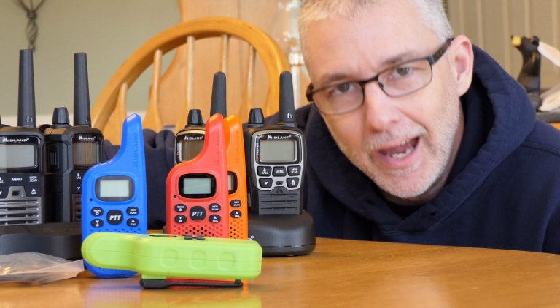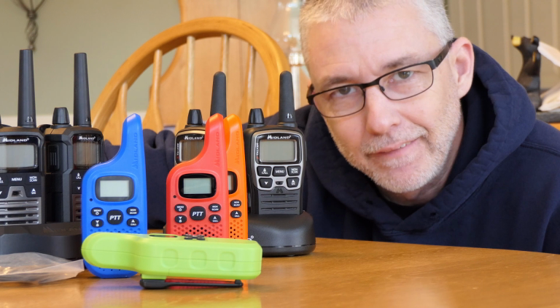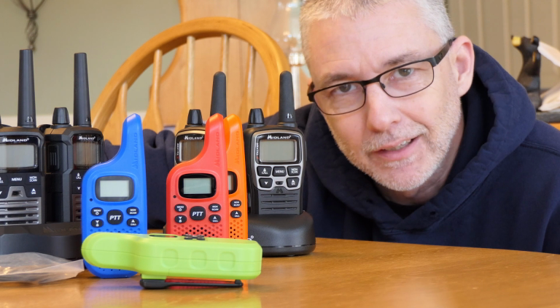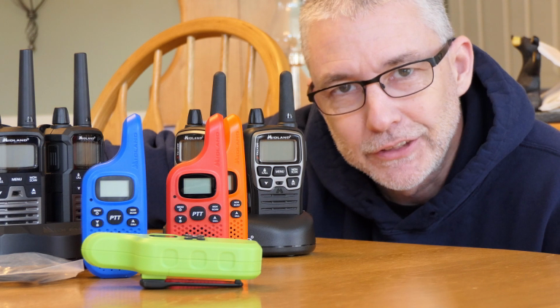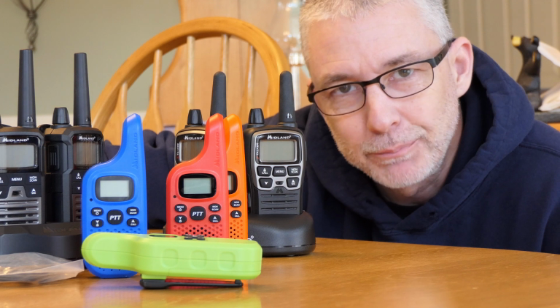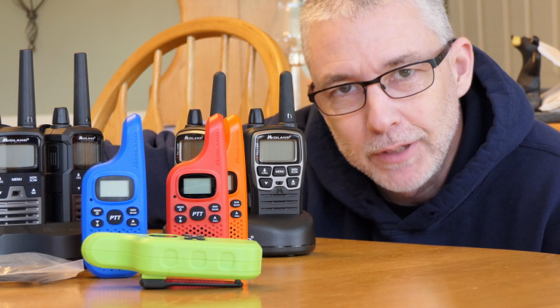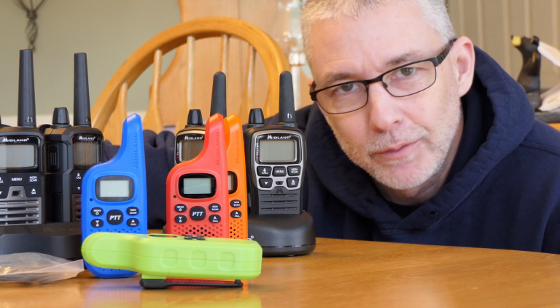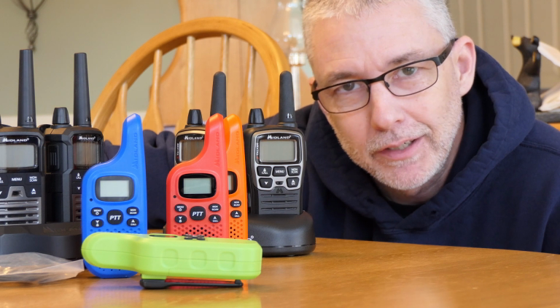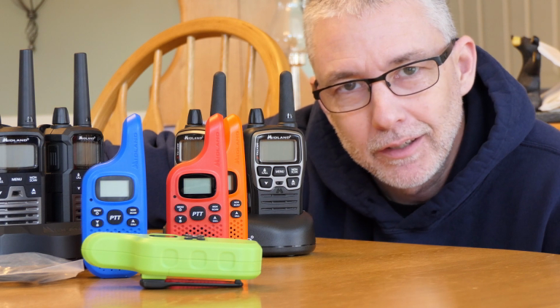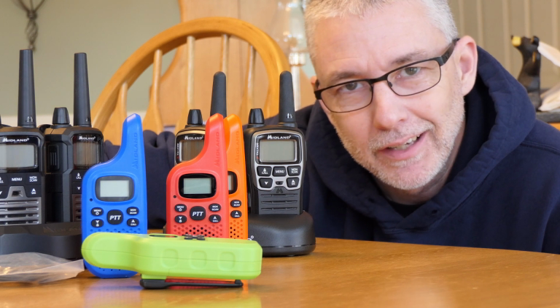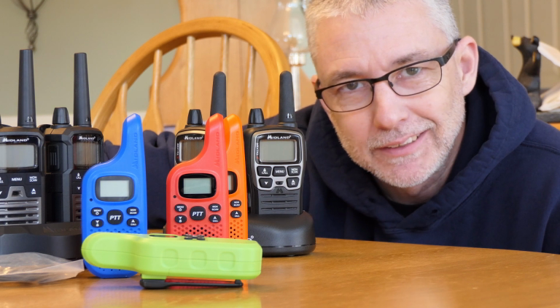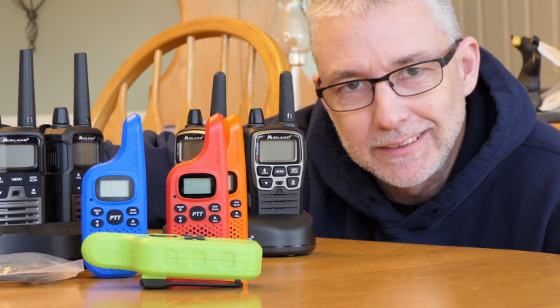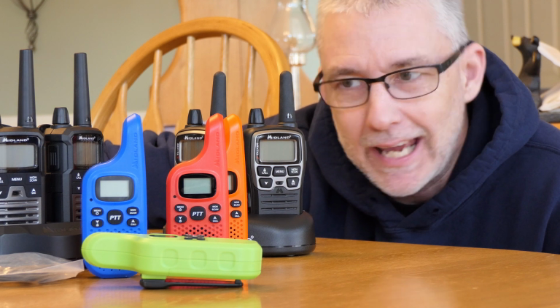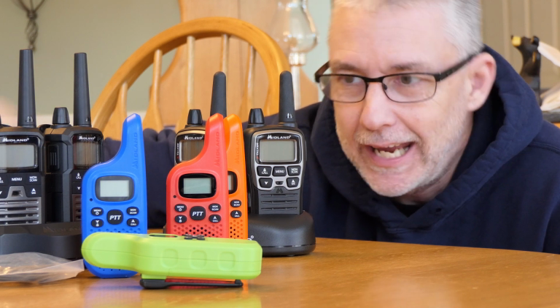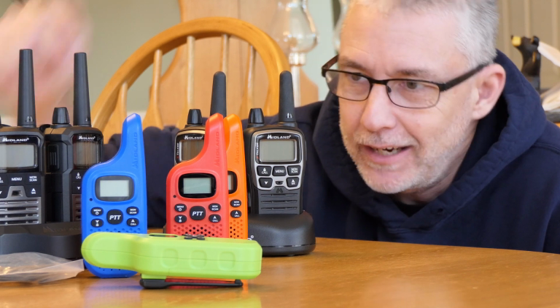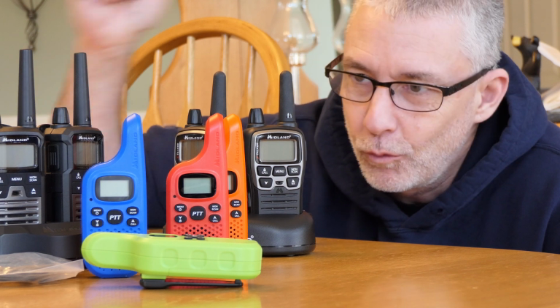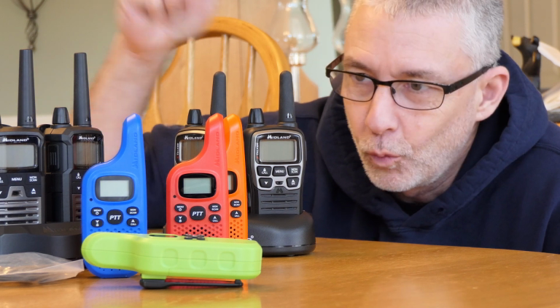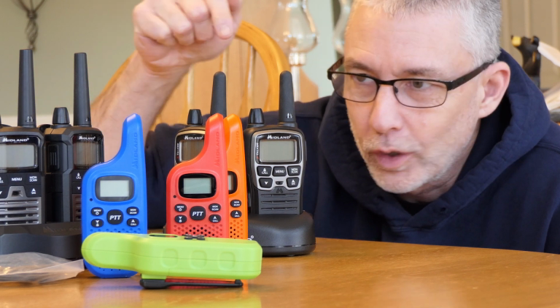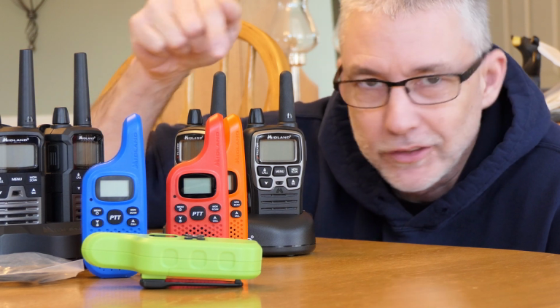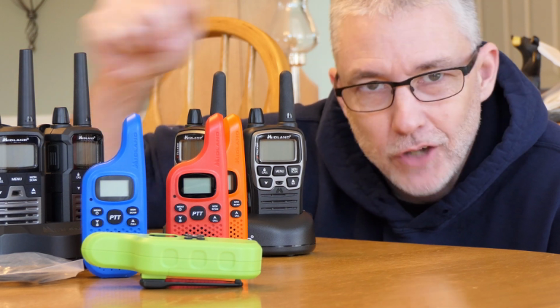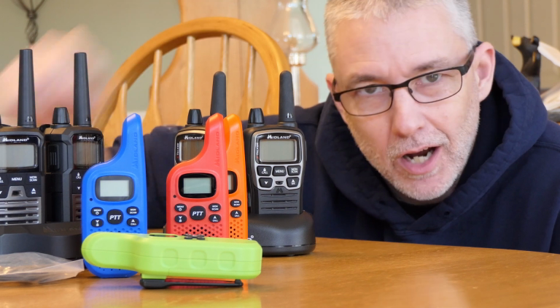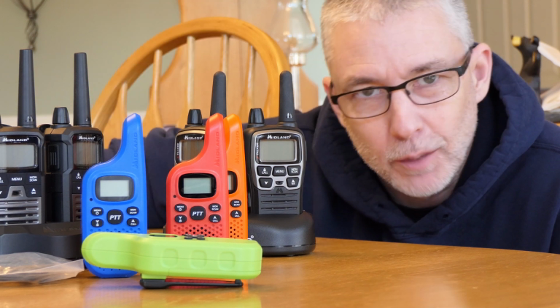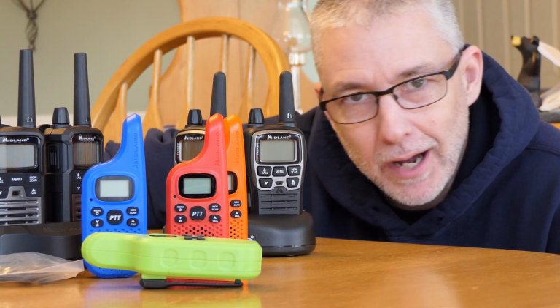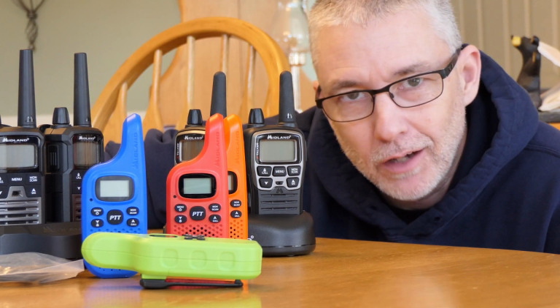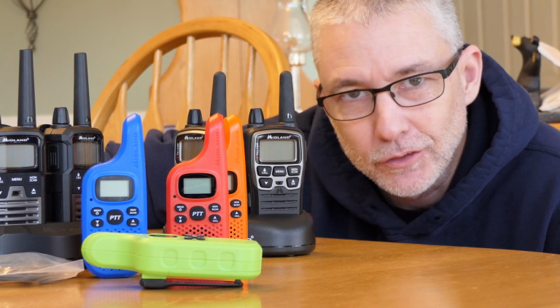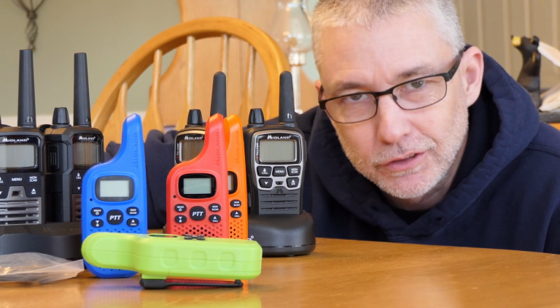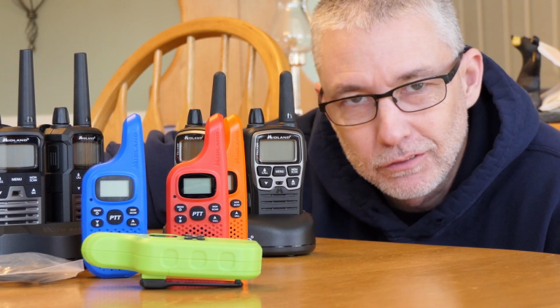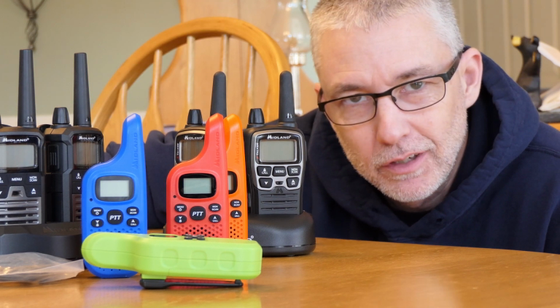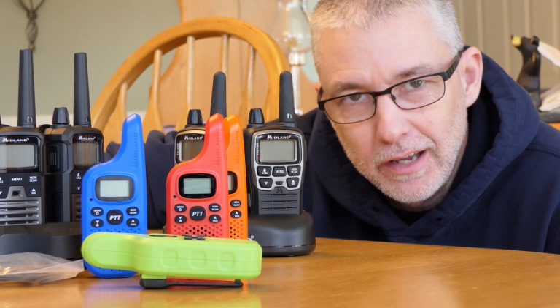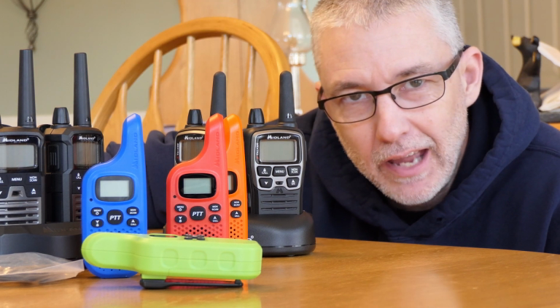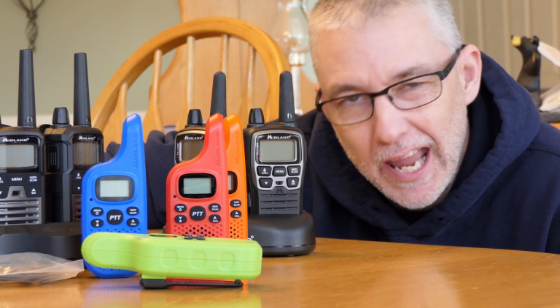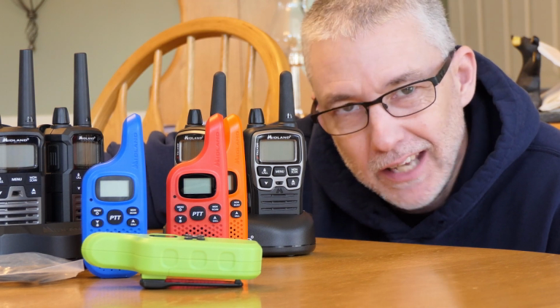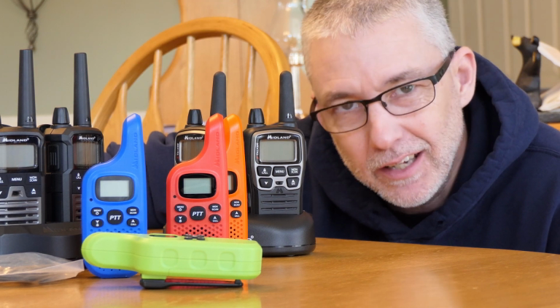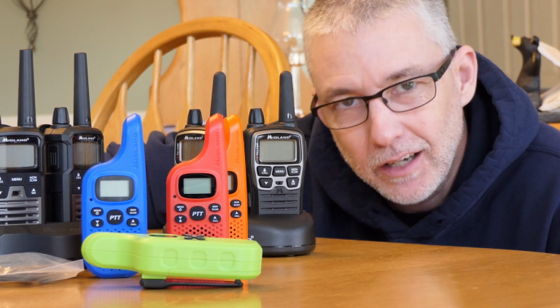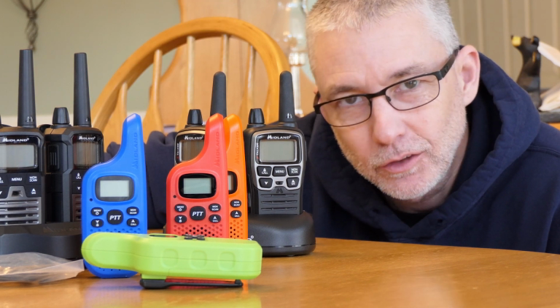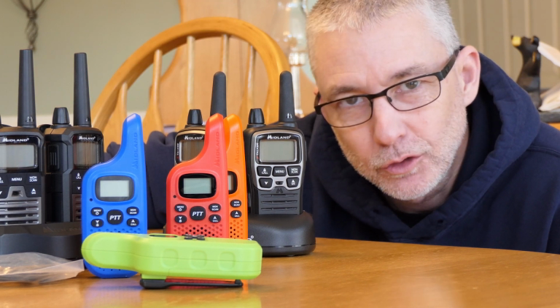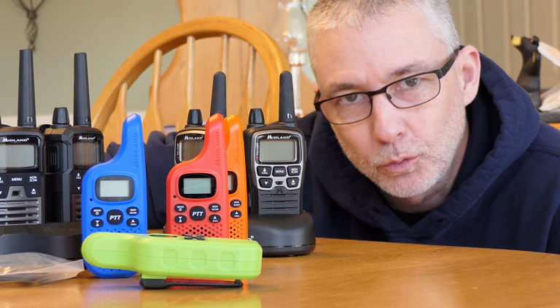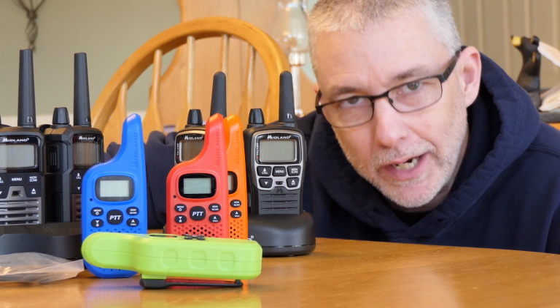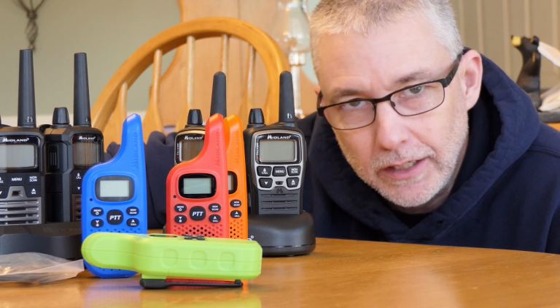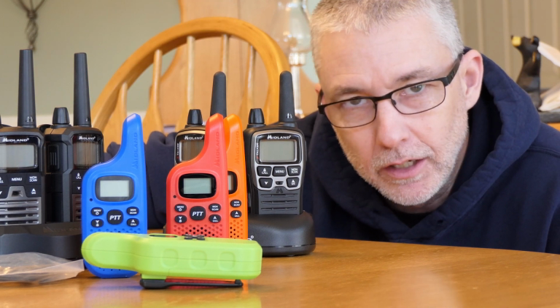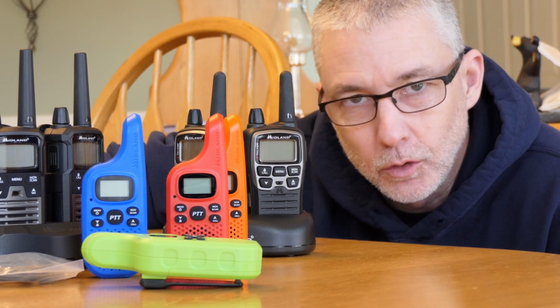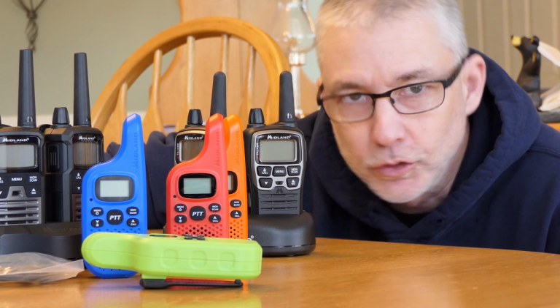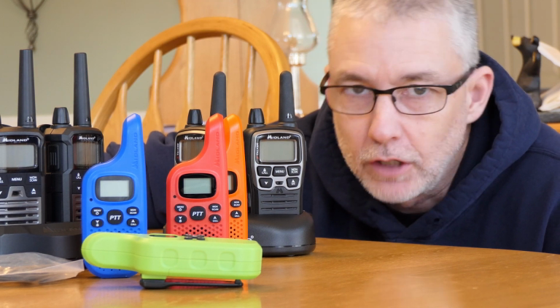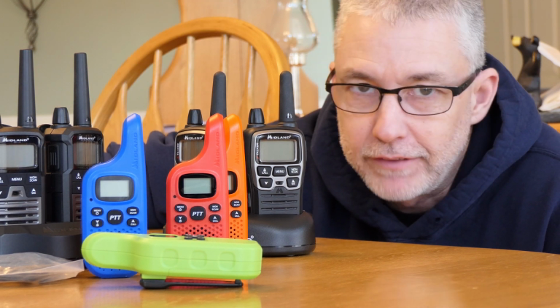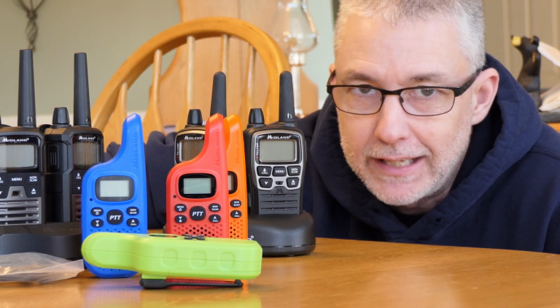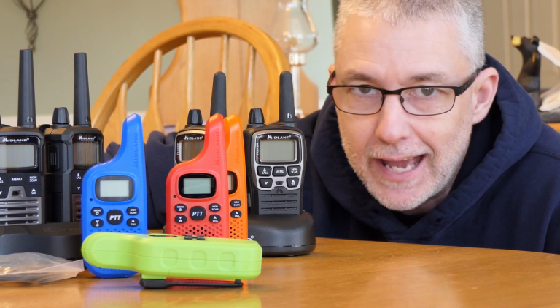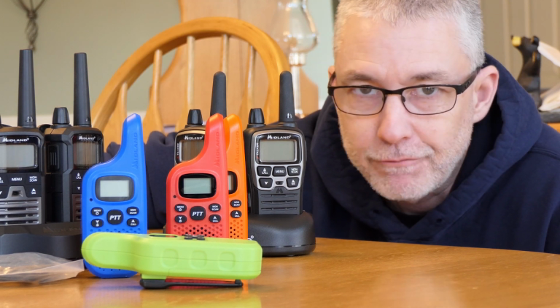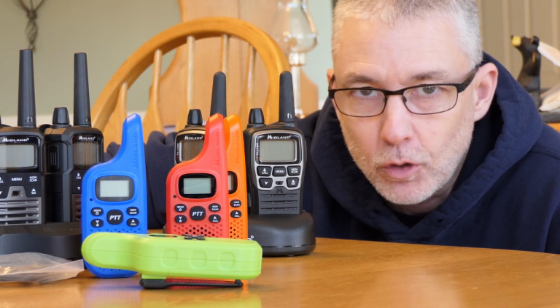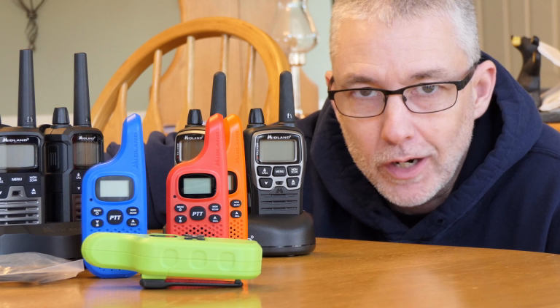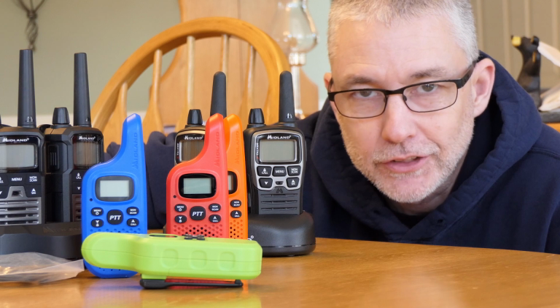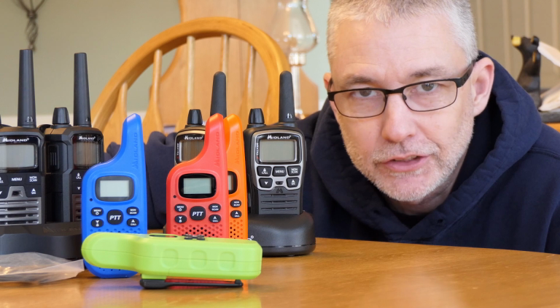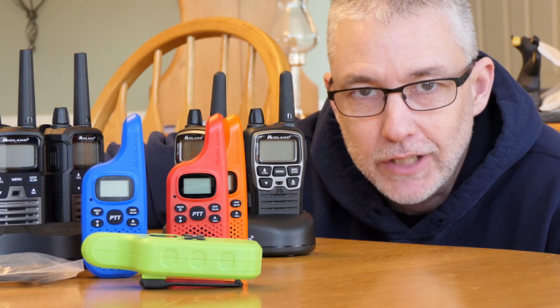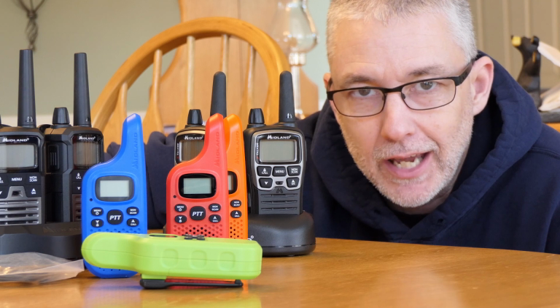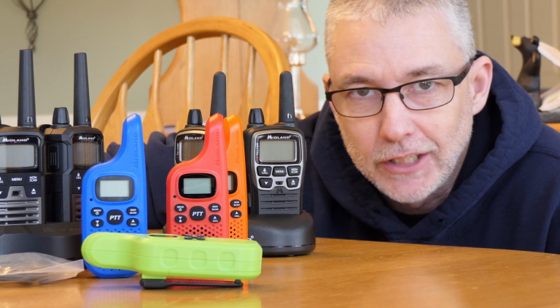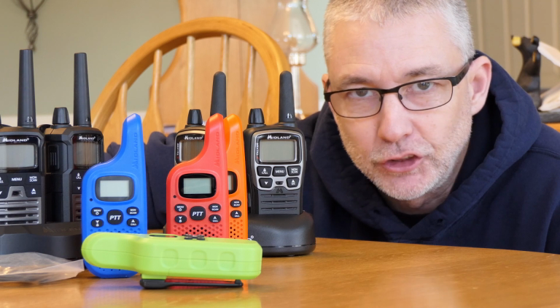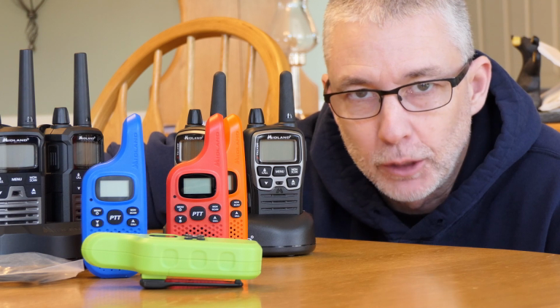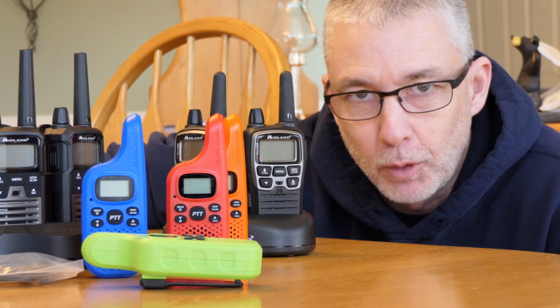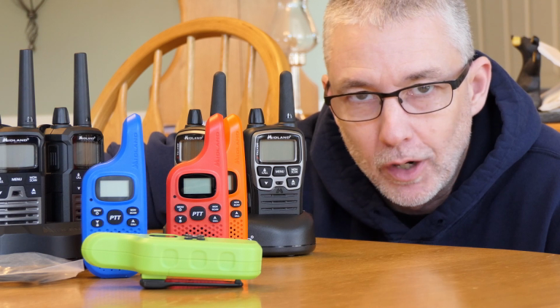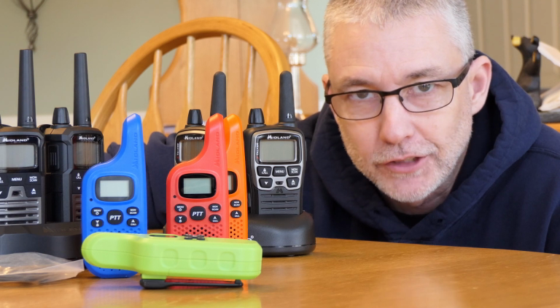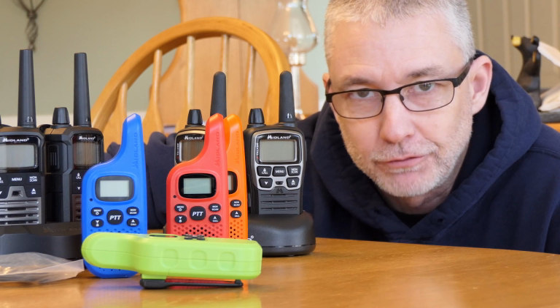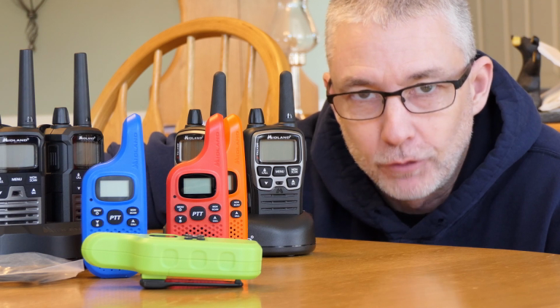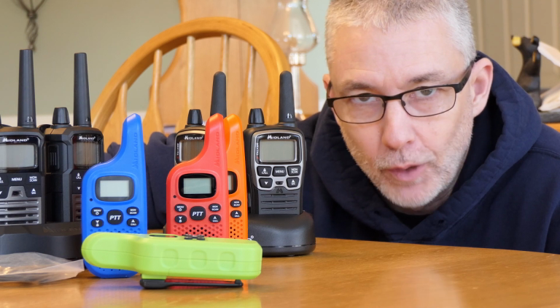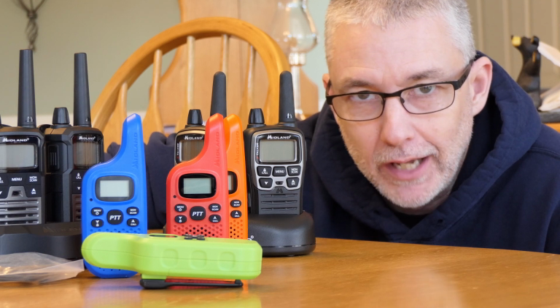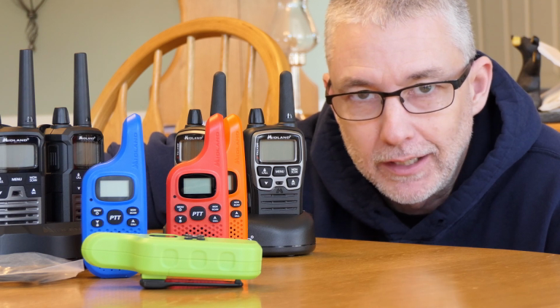Hey there, CPO here, and today we're going to talk about handheld radios of the FRS and GMRS variety.